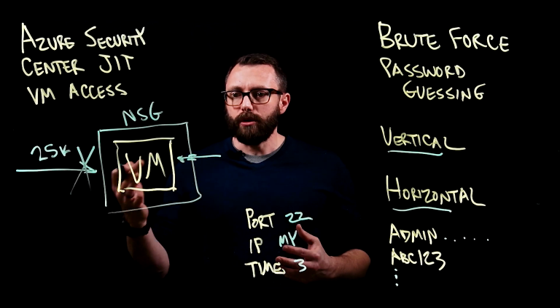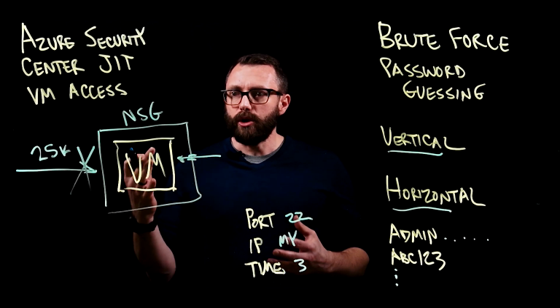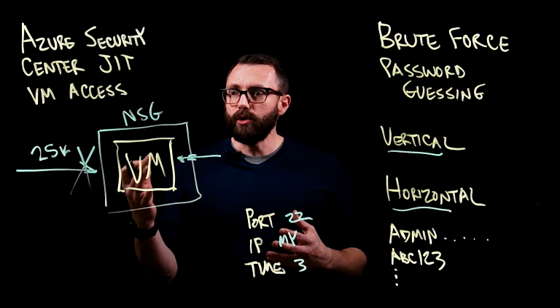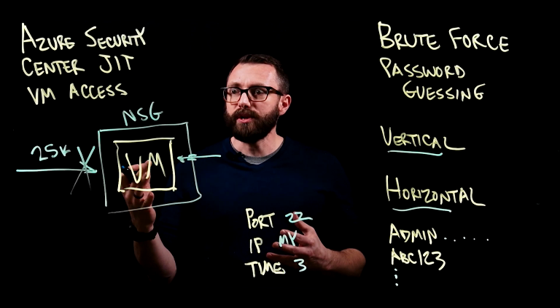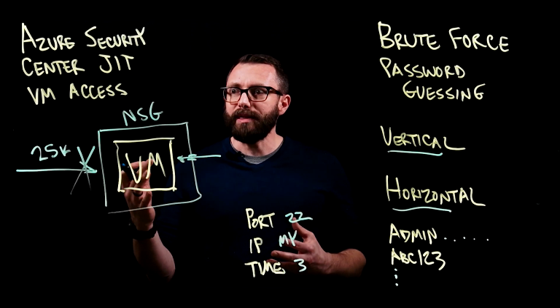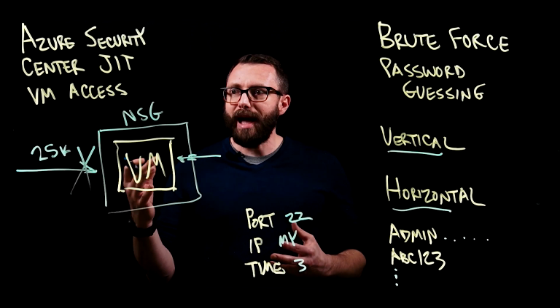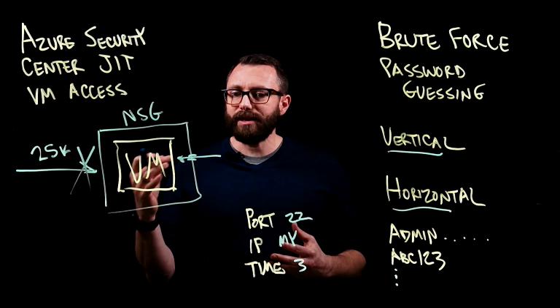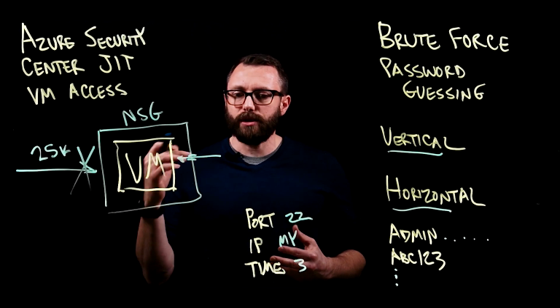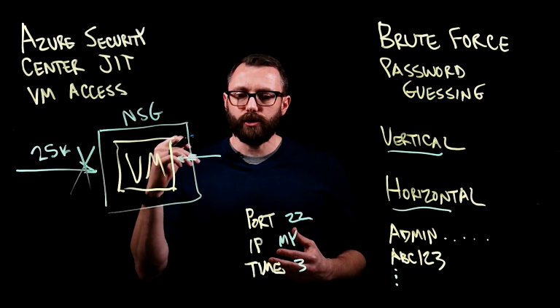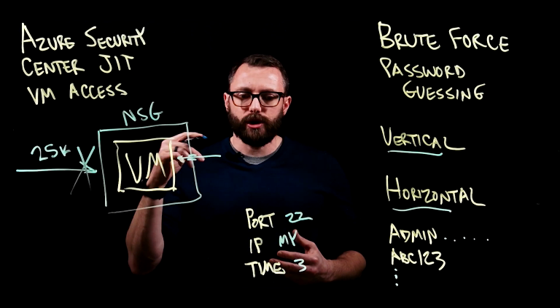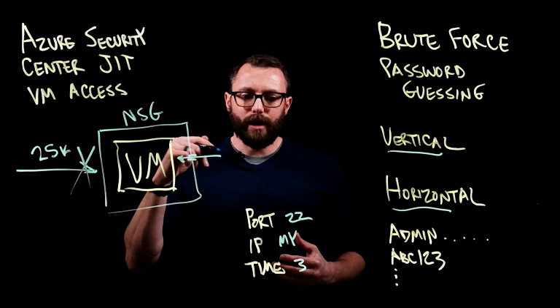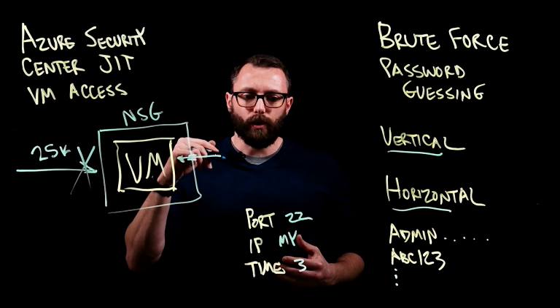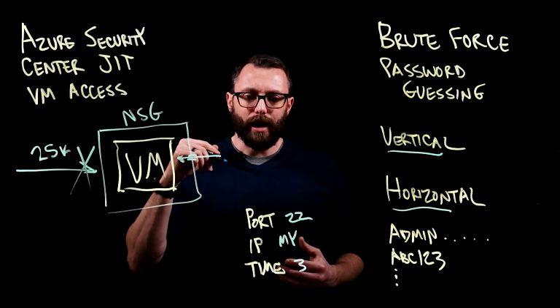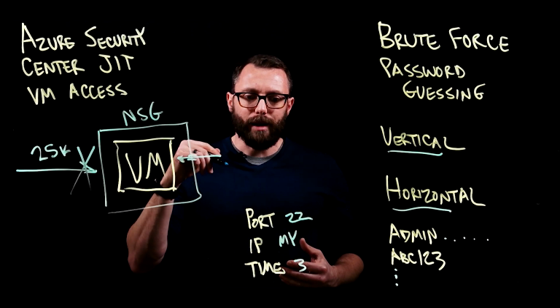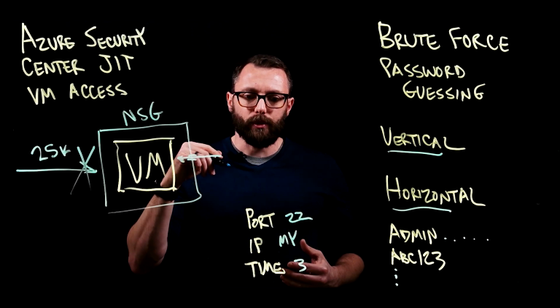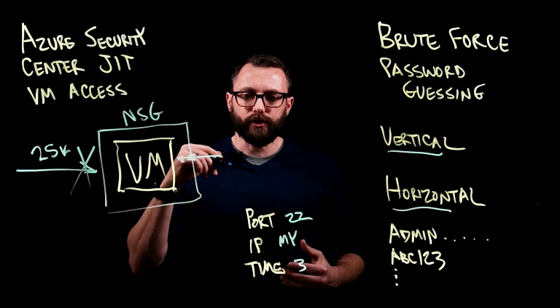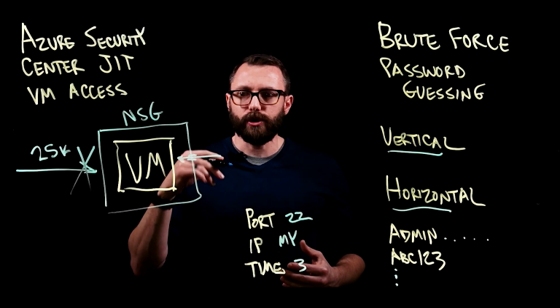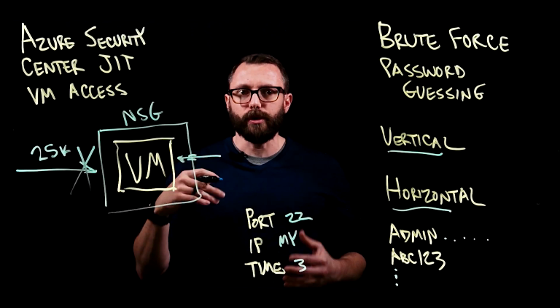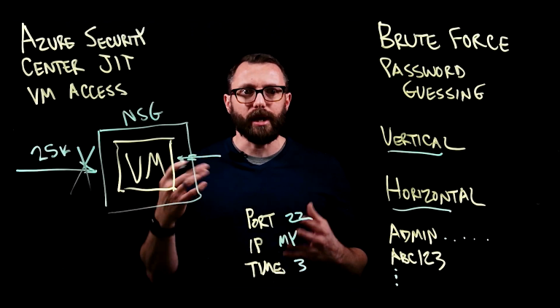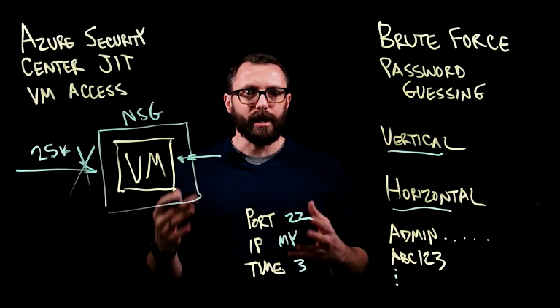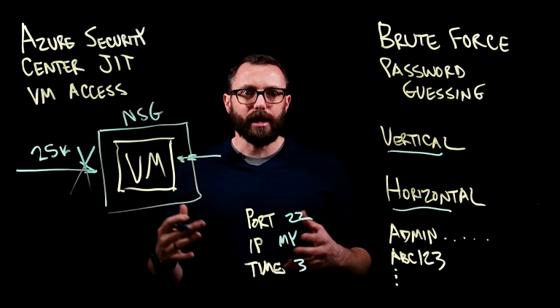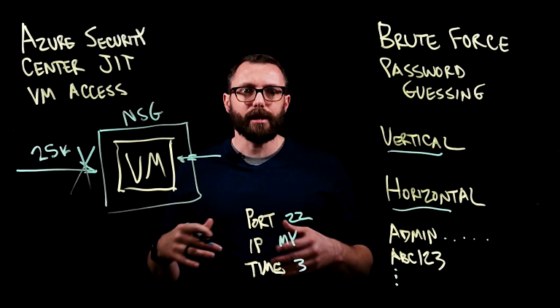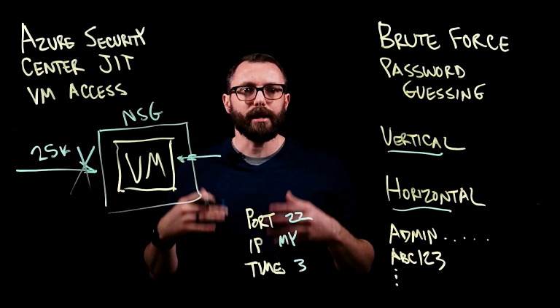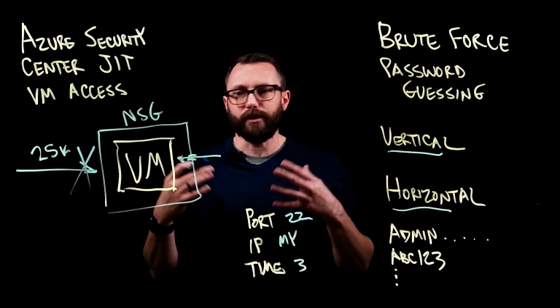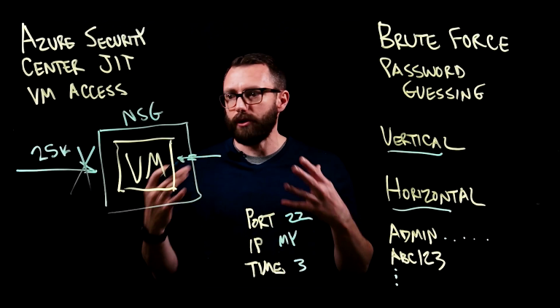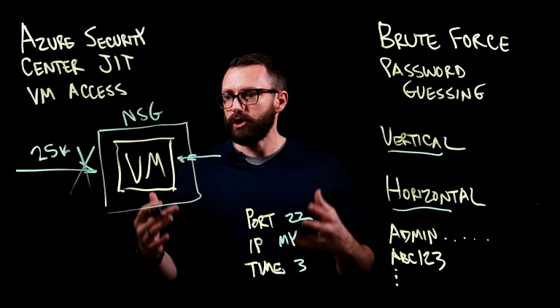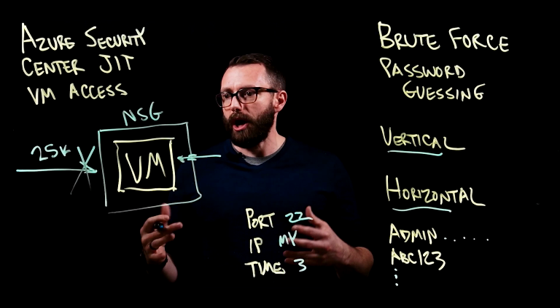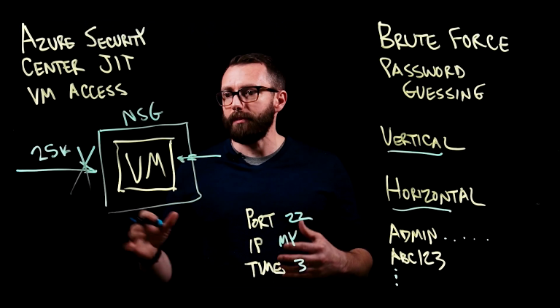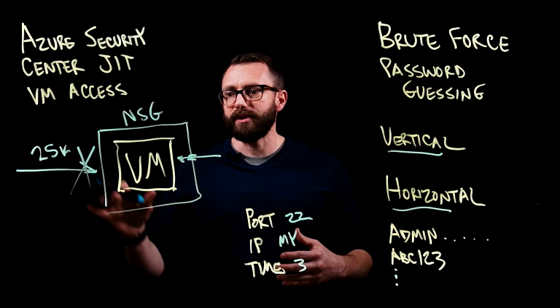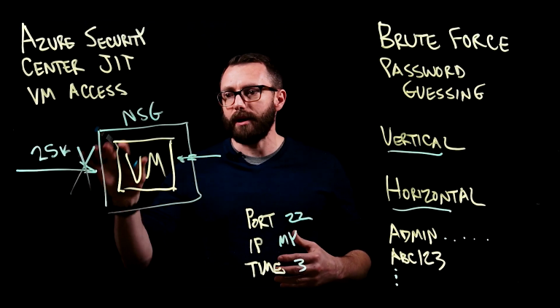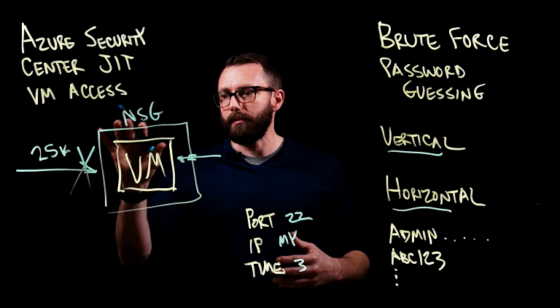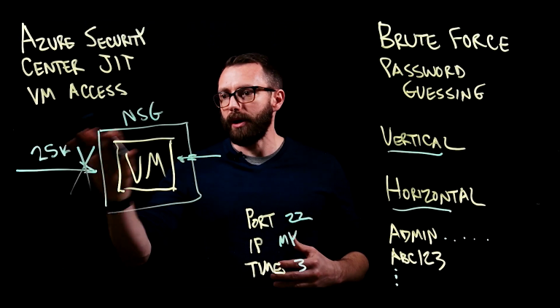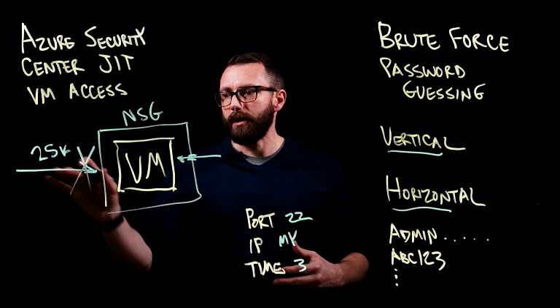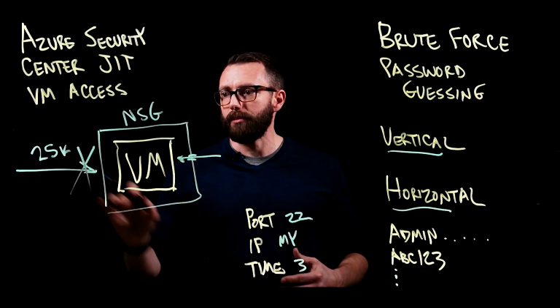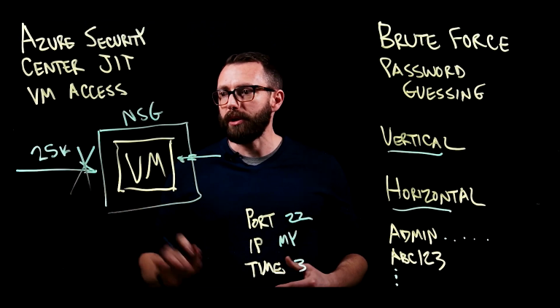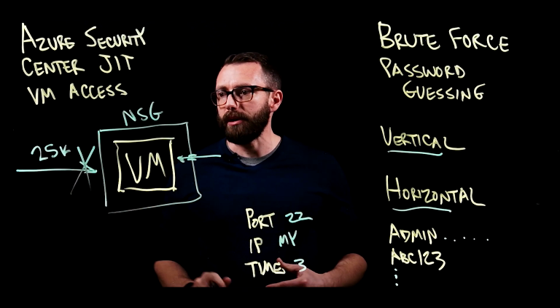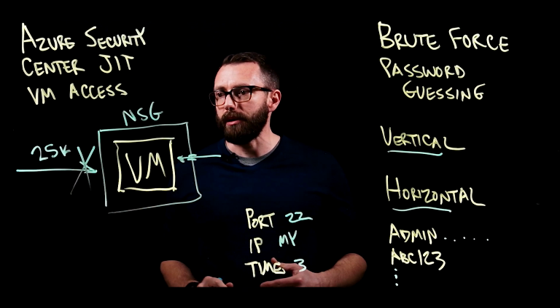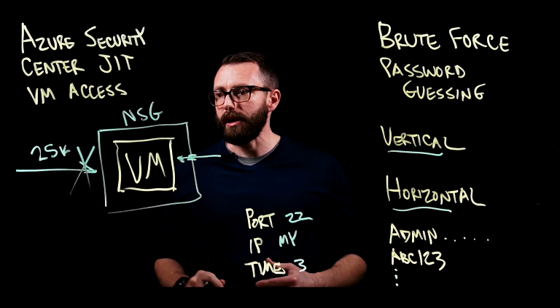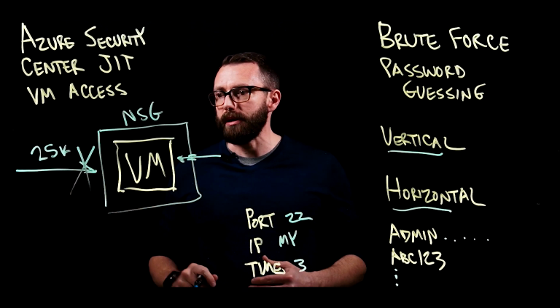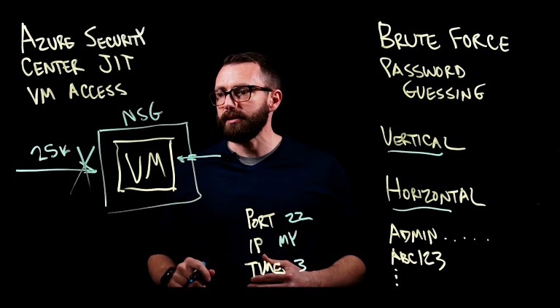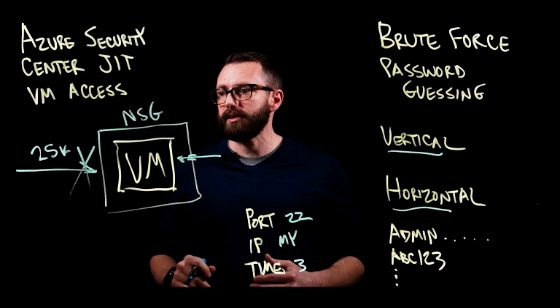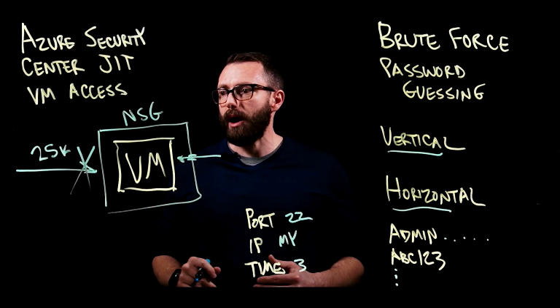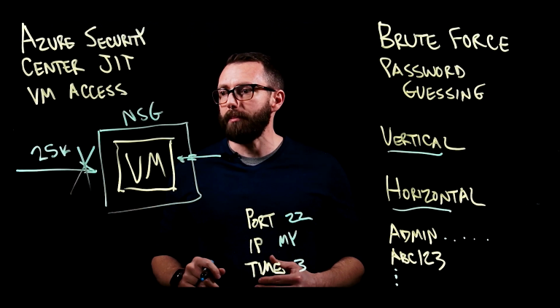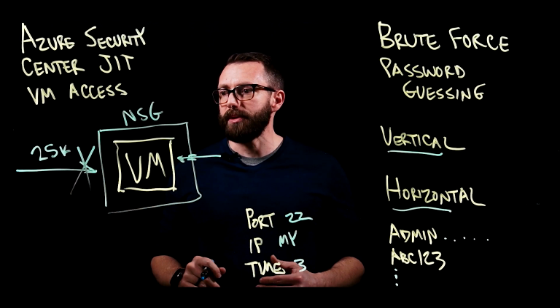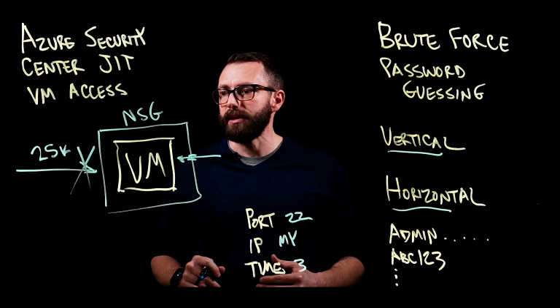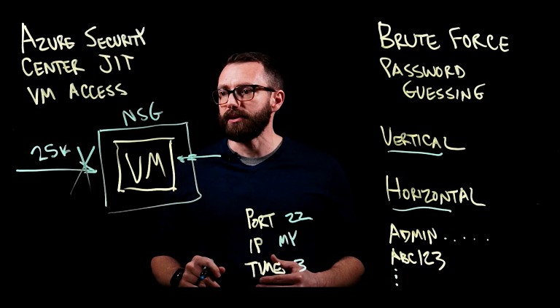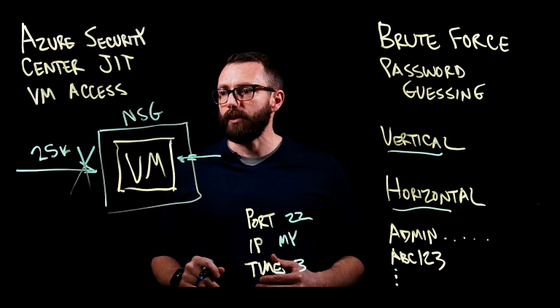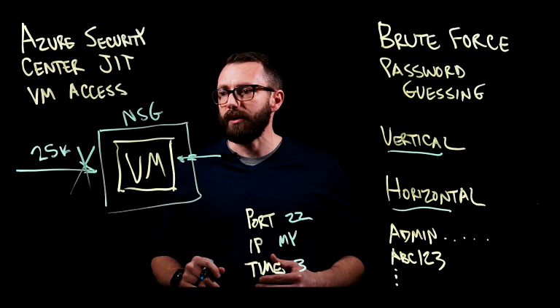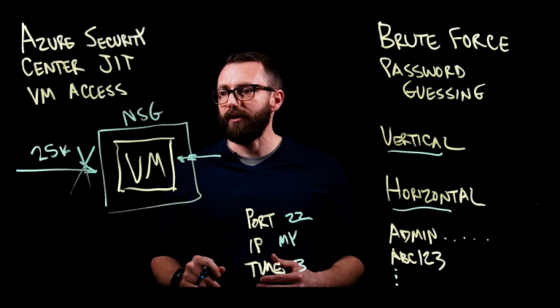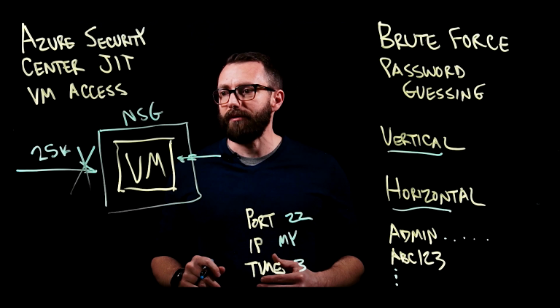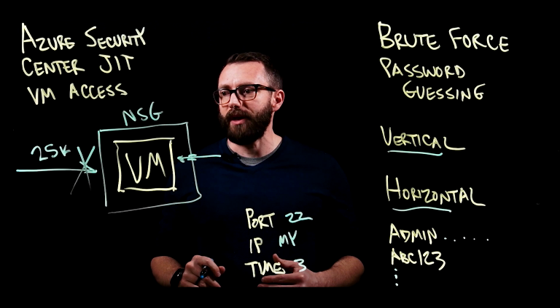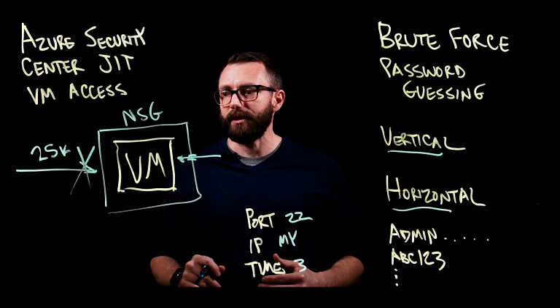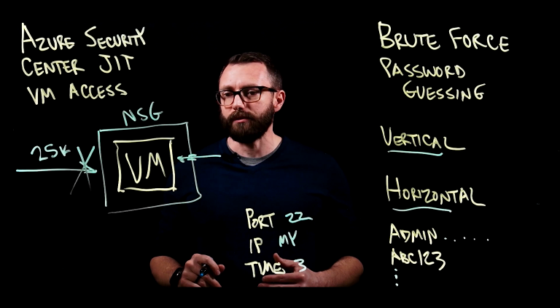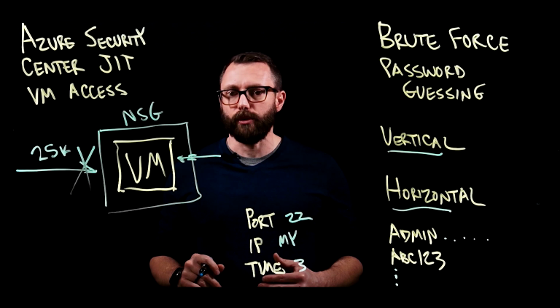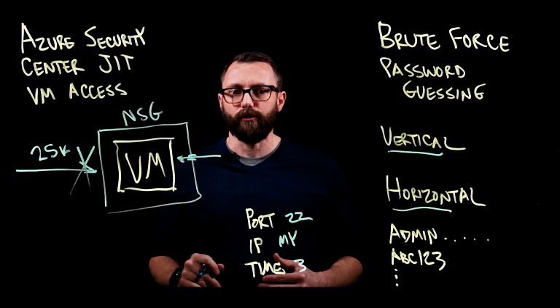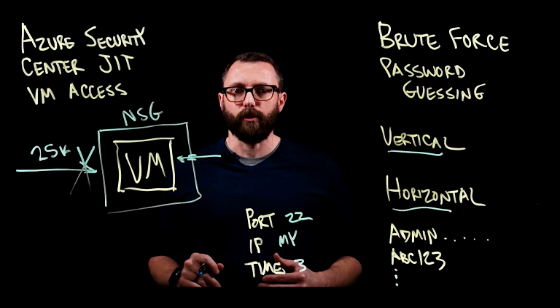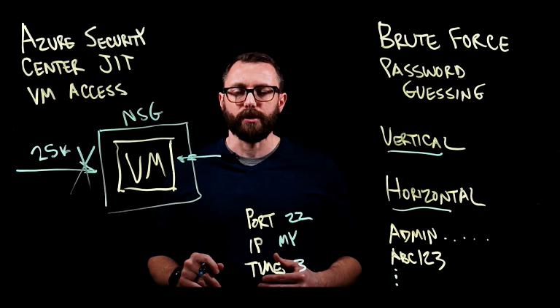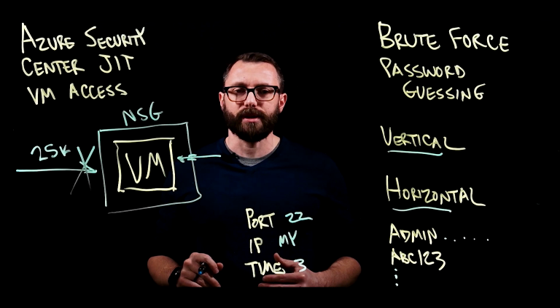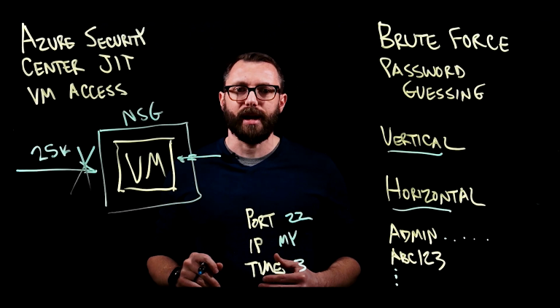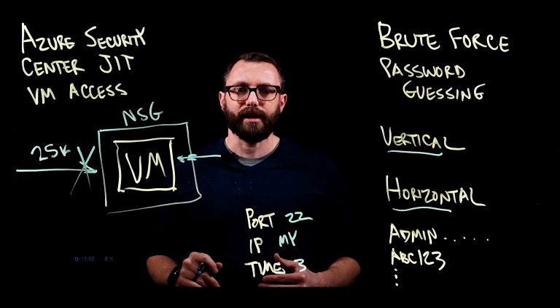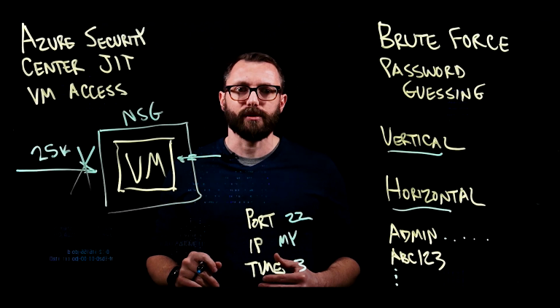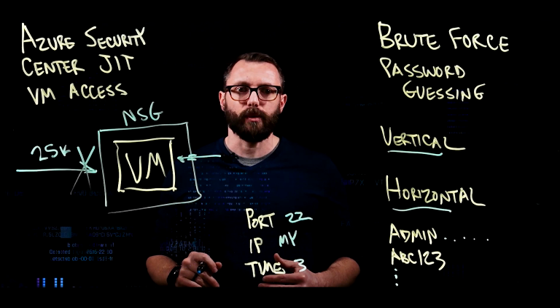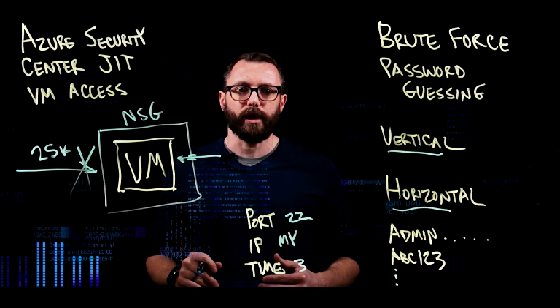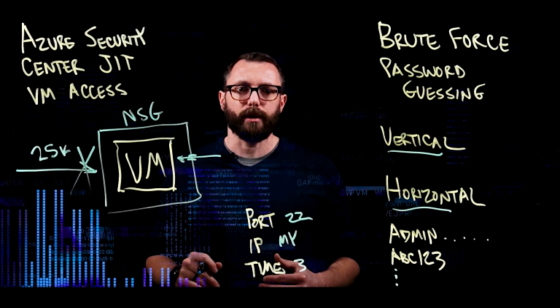Using that solution, they were able to get in, get their jobs done, but completely stop these 25,000 brute-force attacks a week.